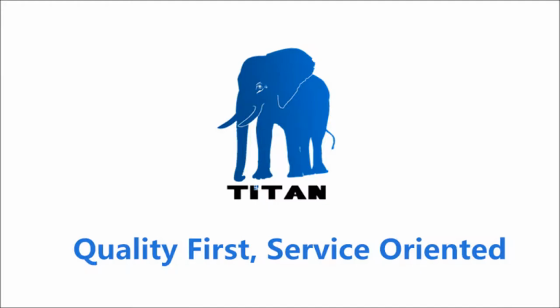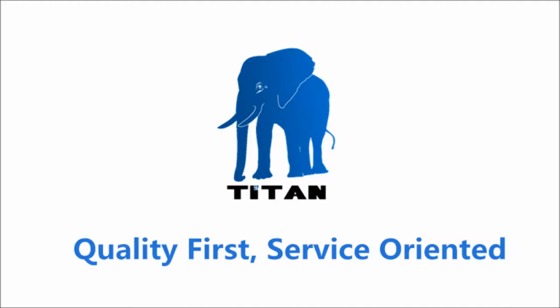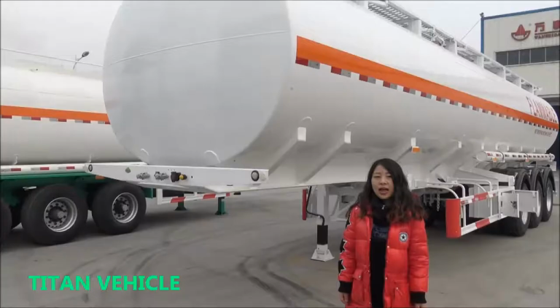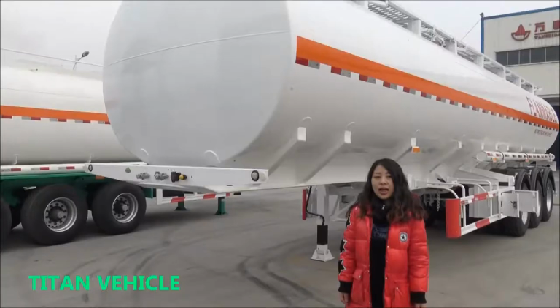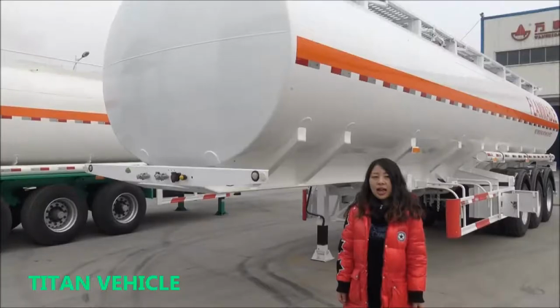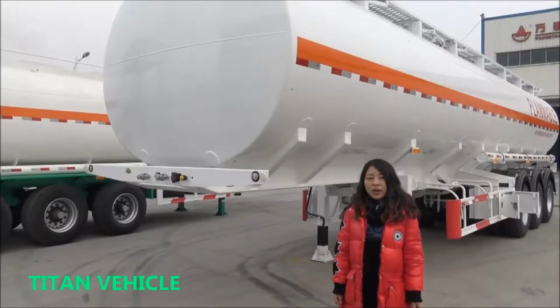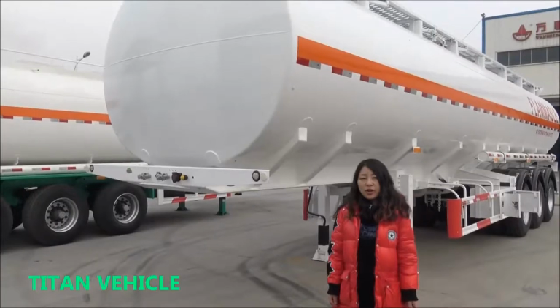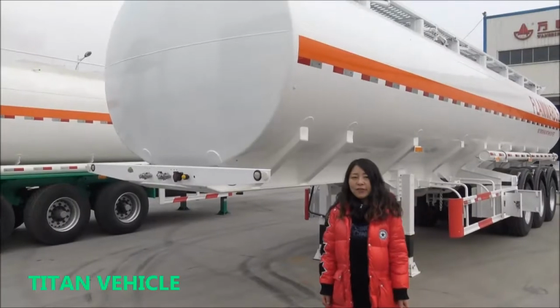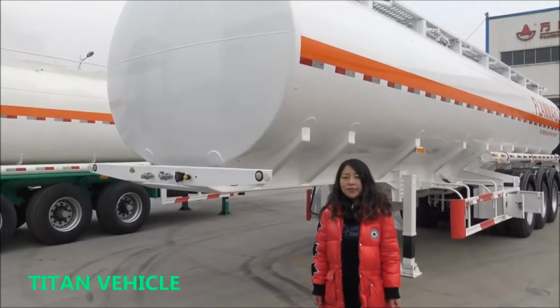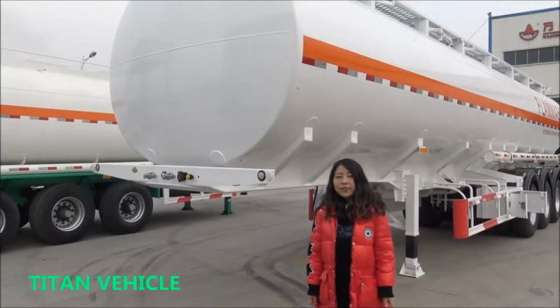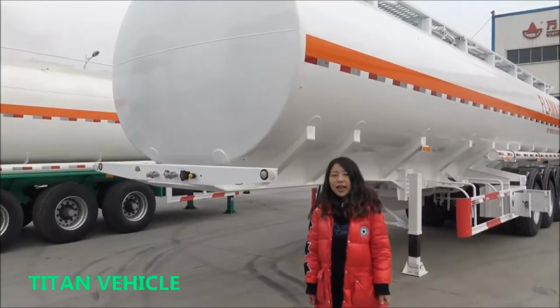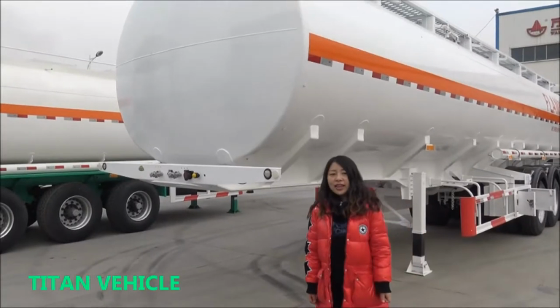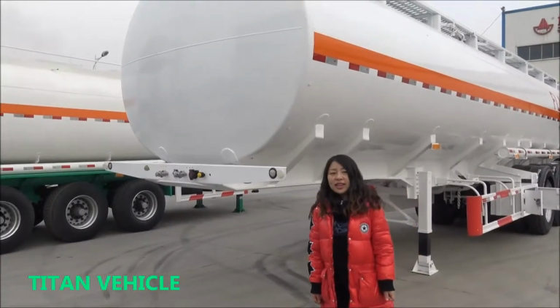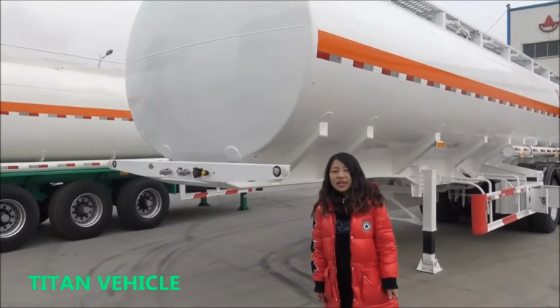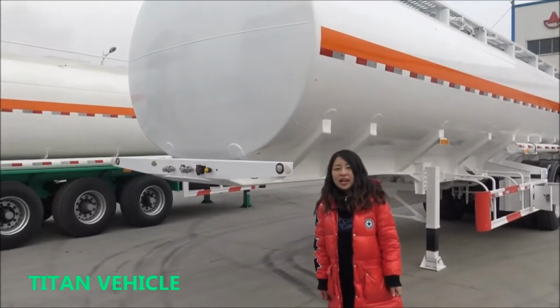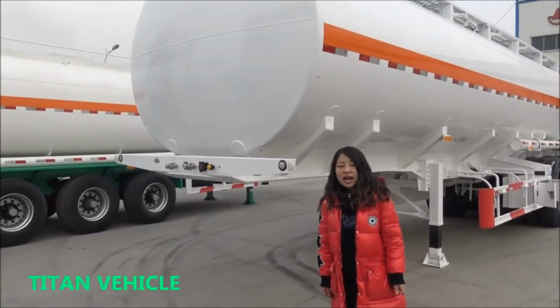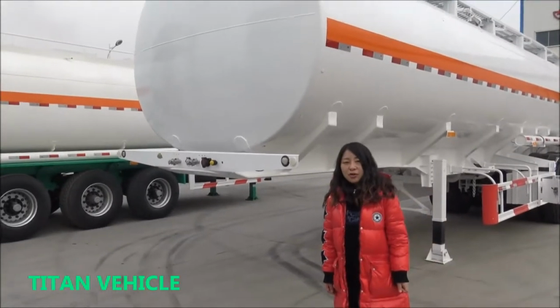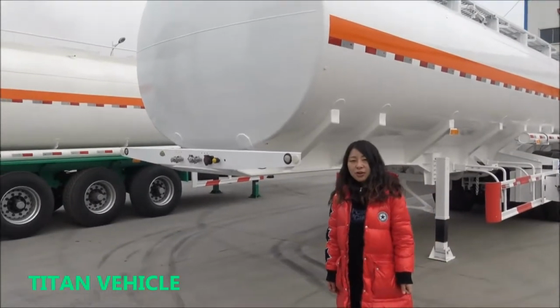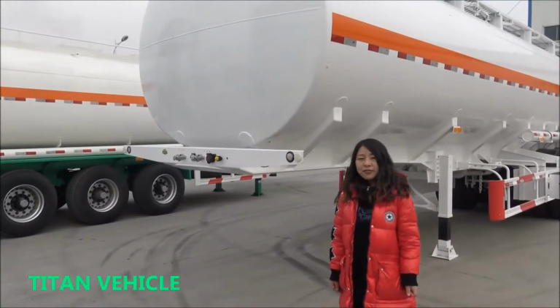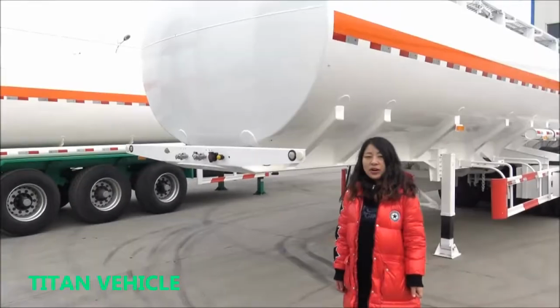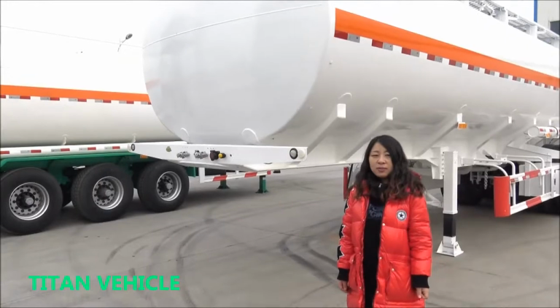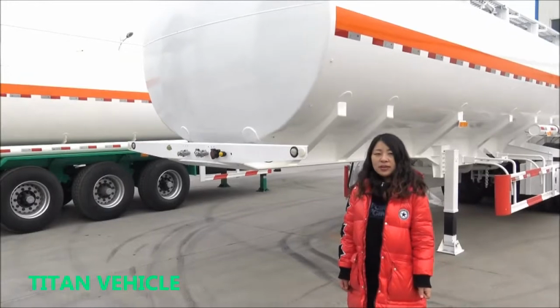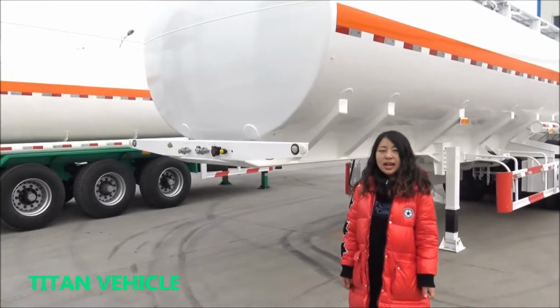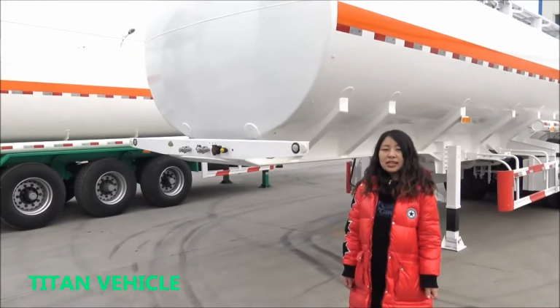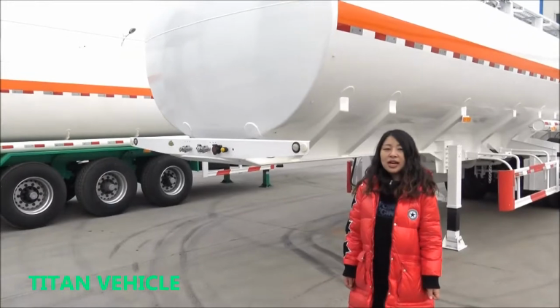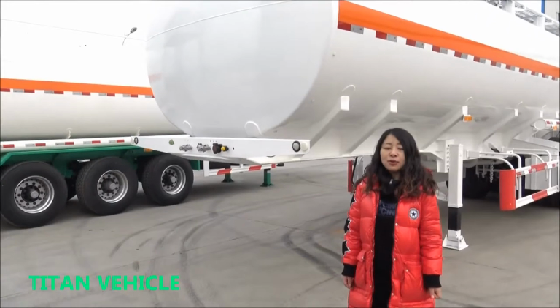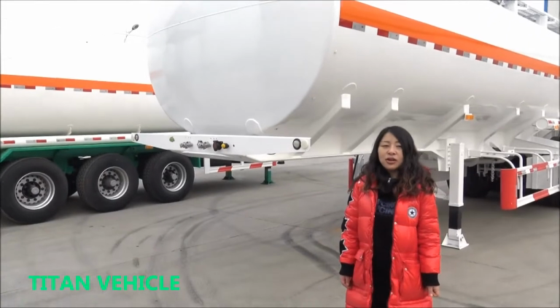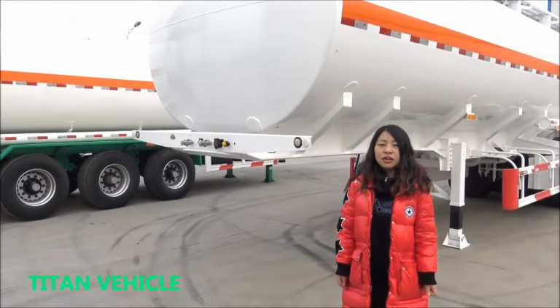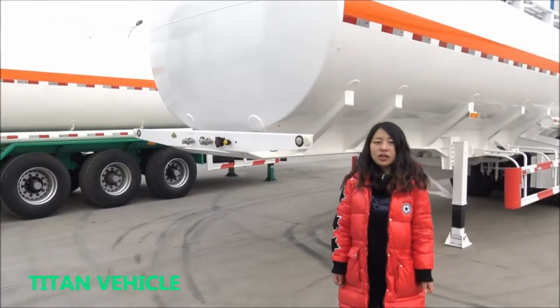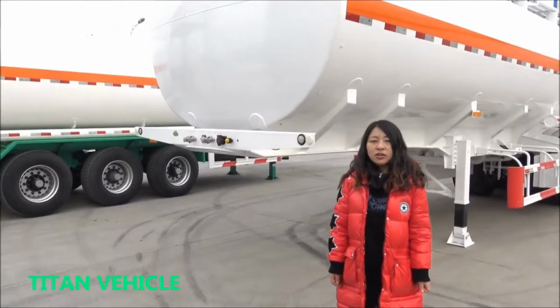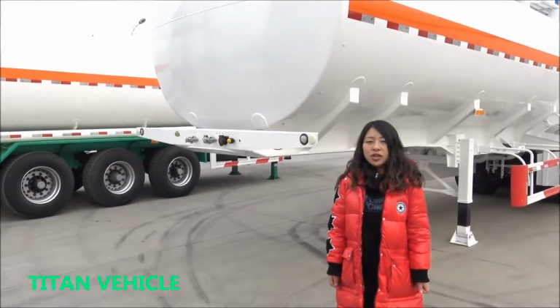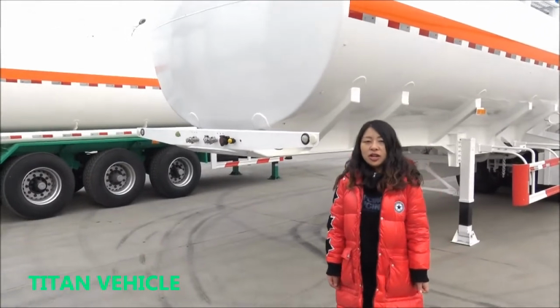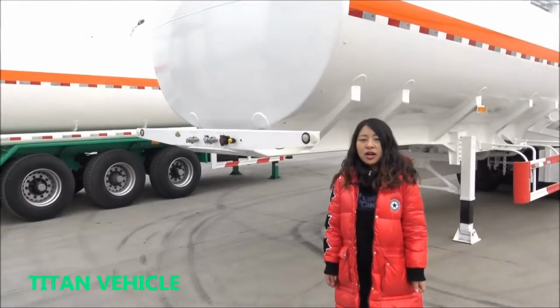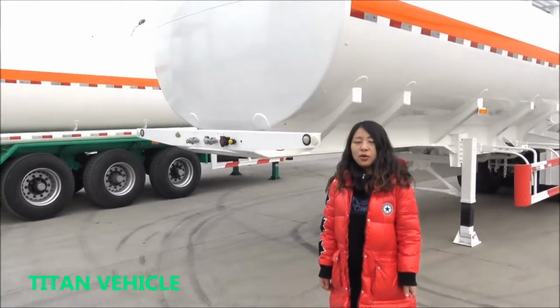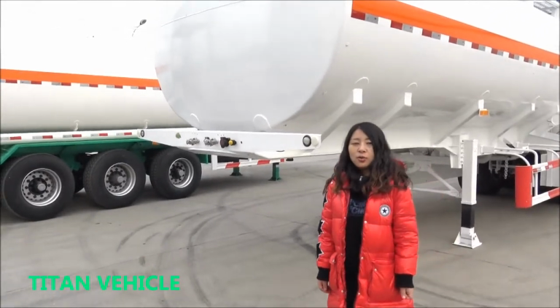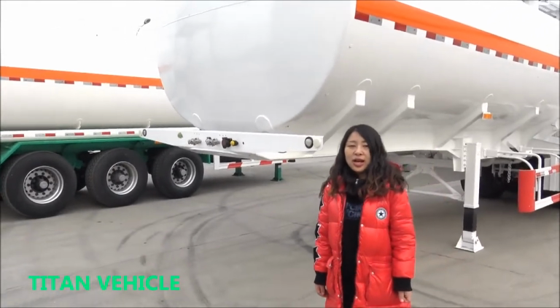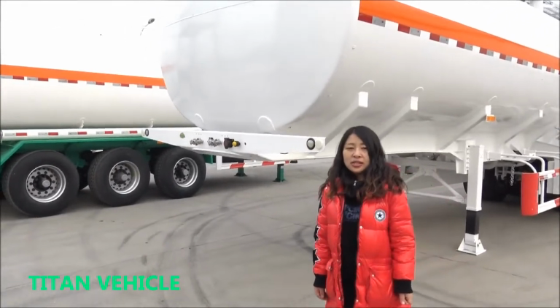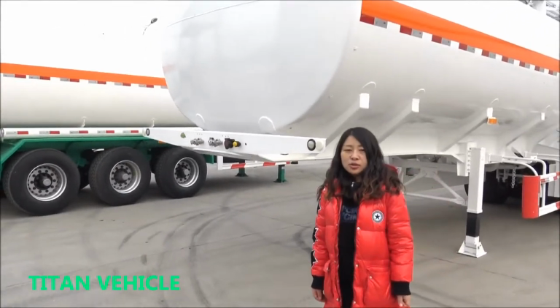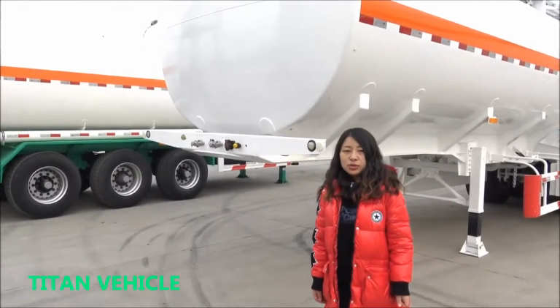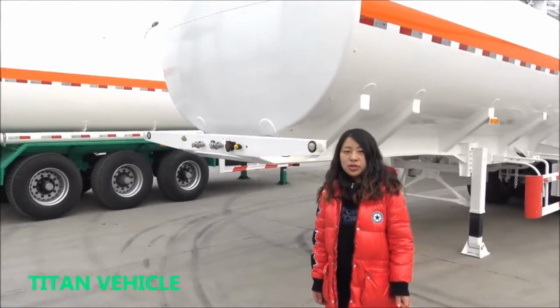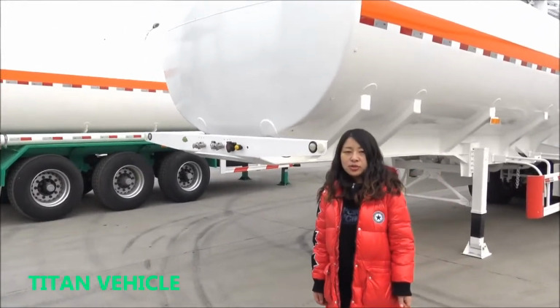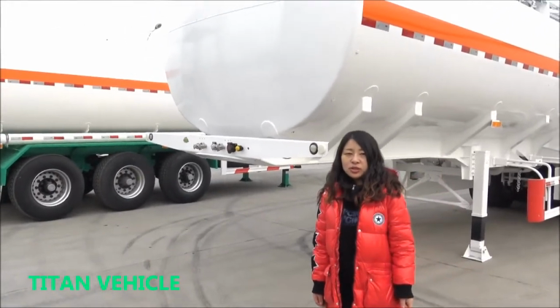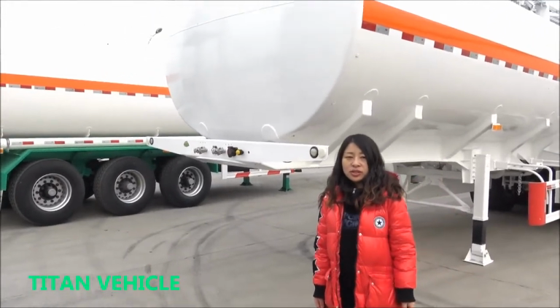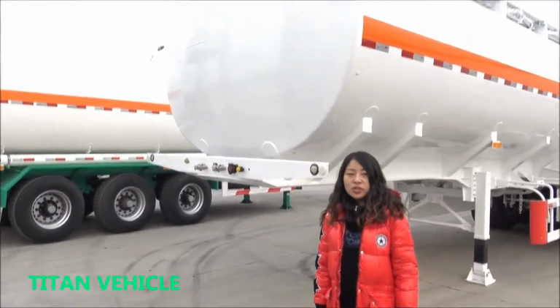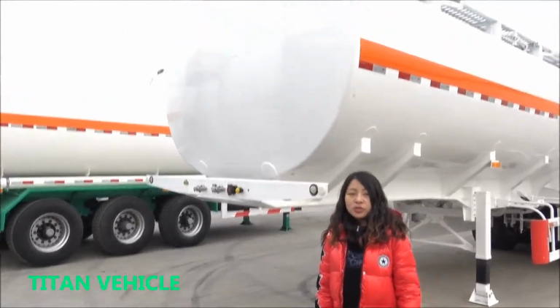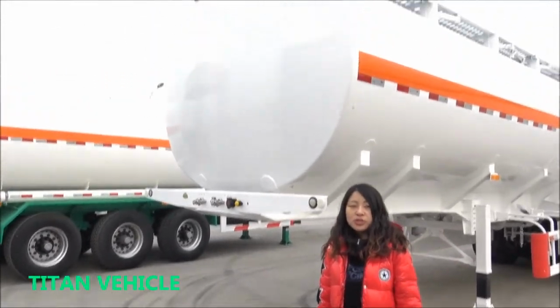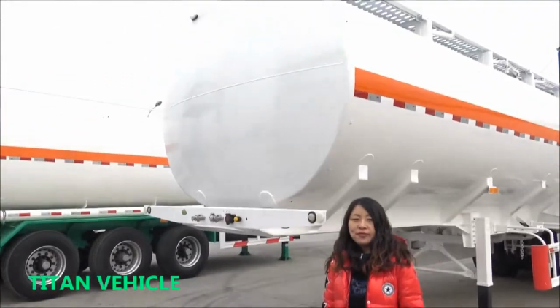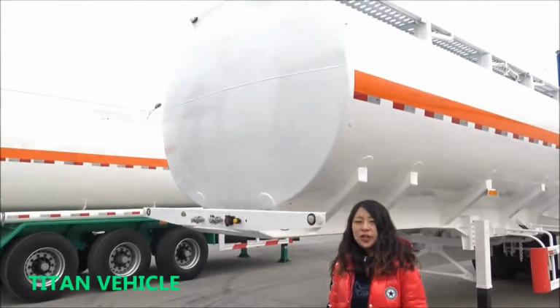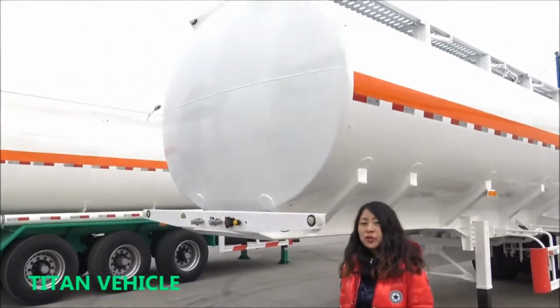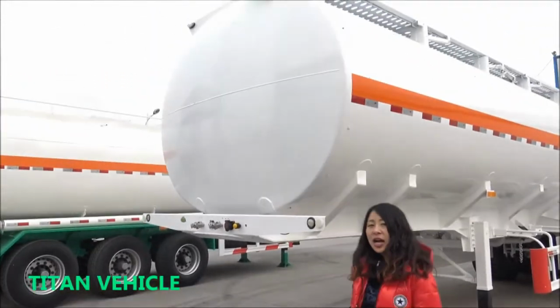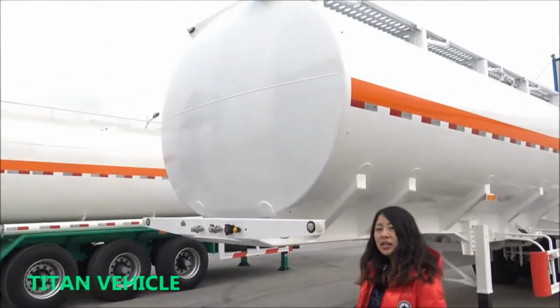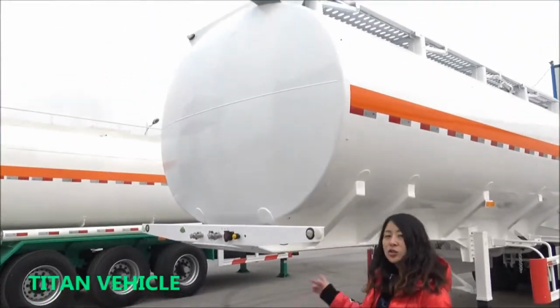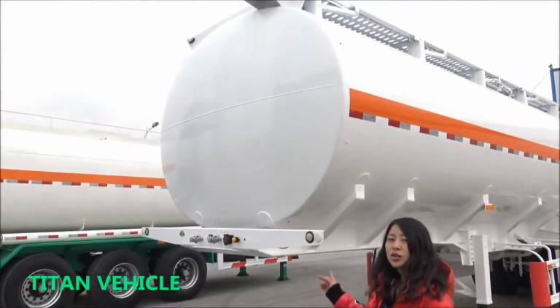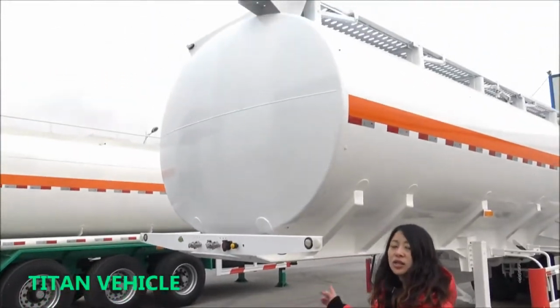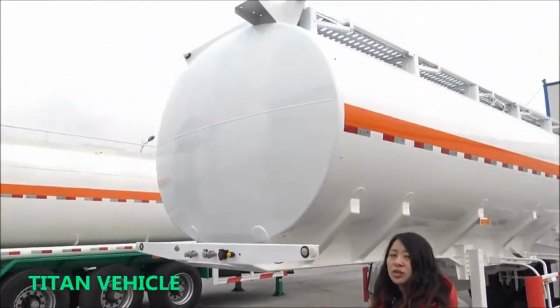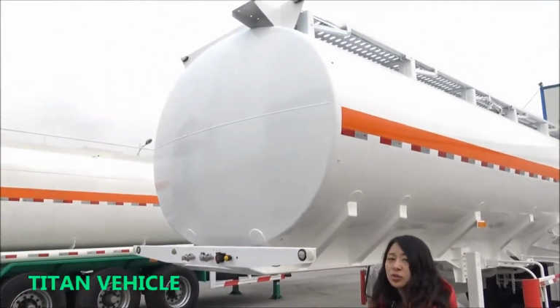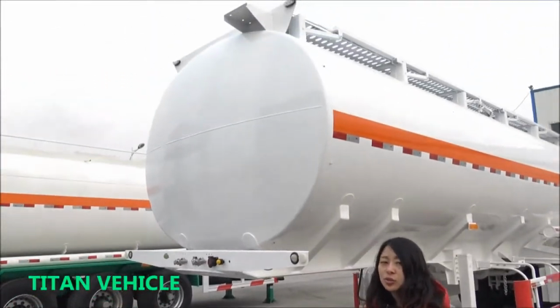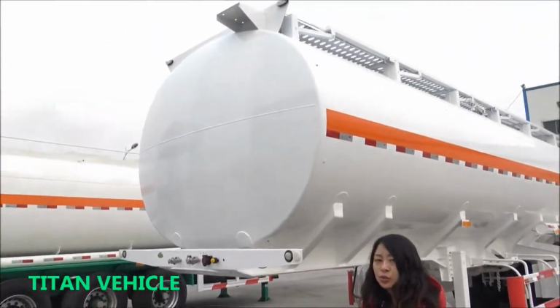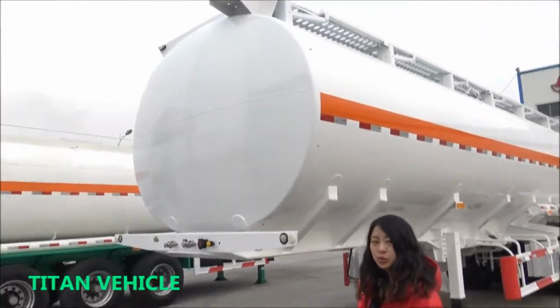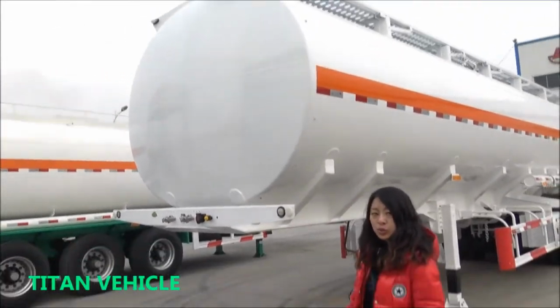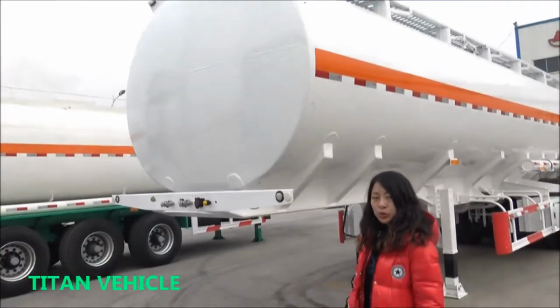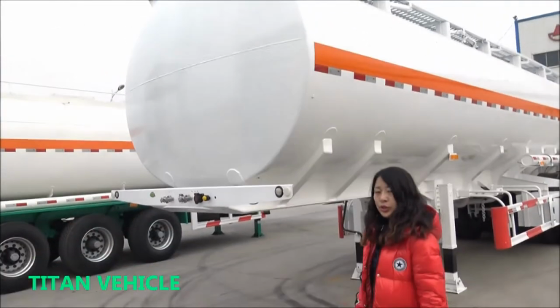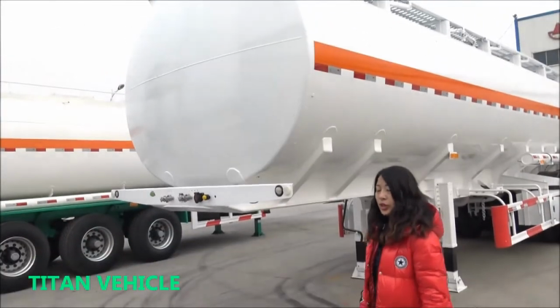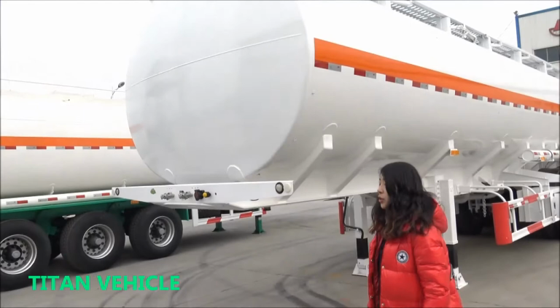Hello, everyone. This is Iris from Titan. Welcome. I would like to introduce our real-time trailer to you.